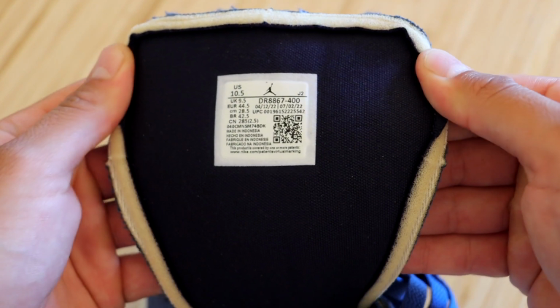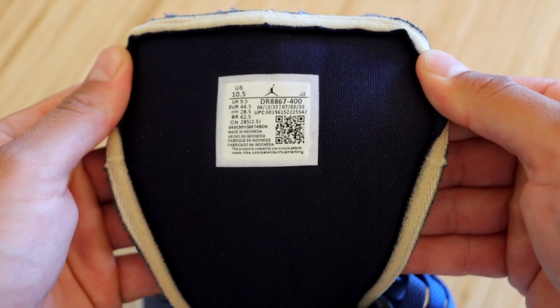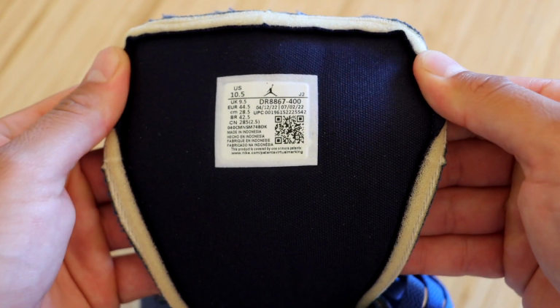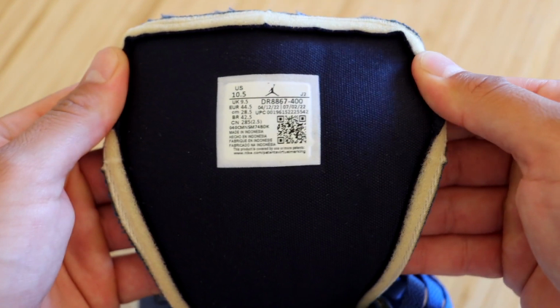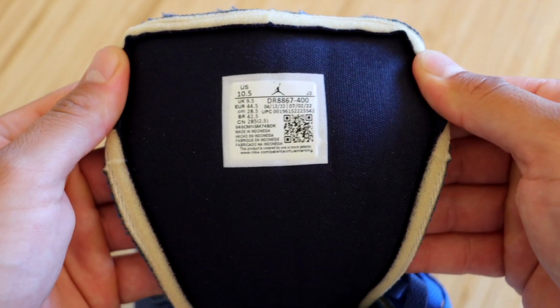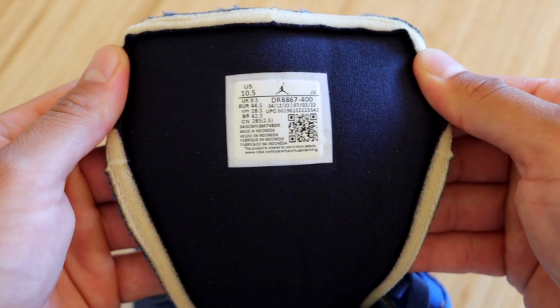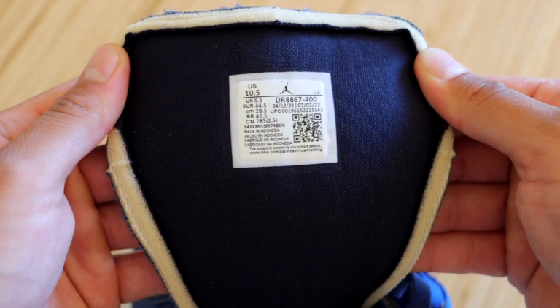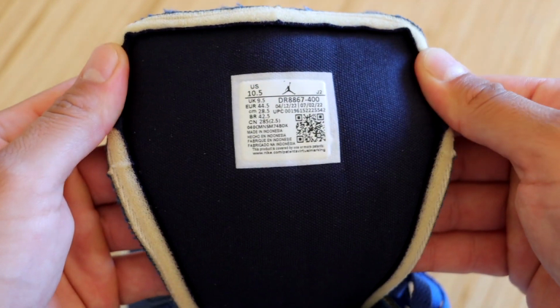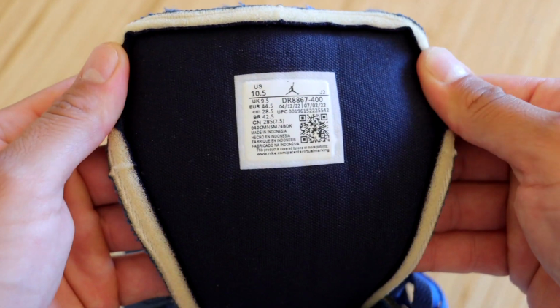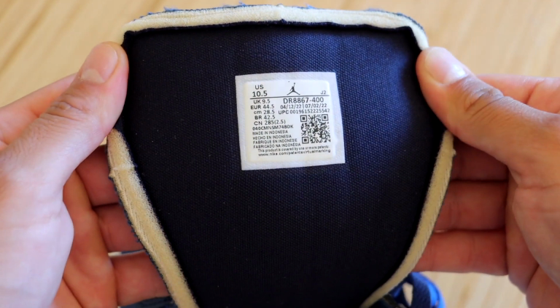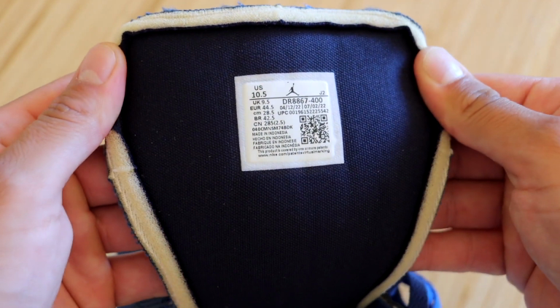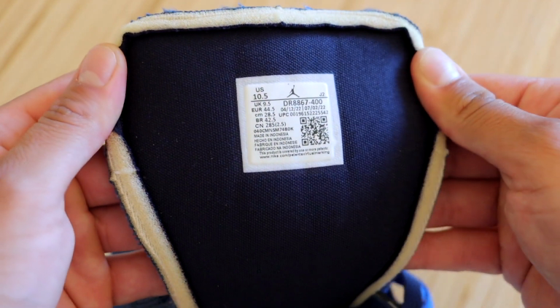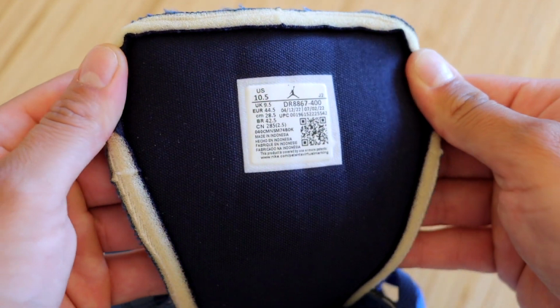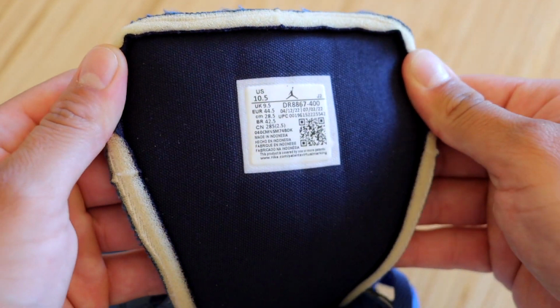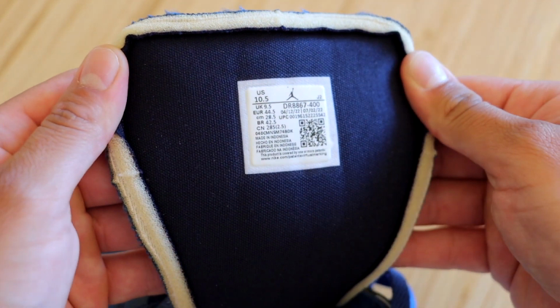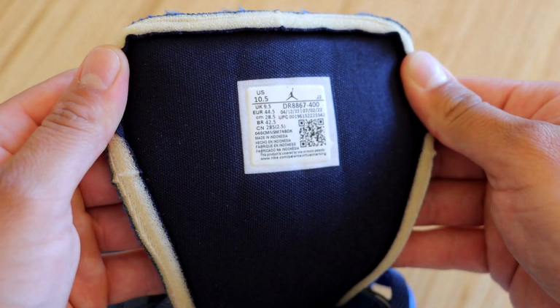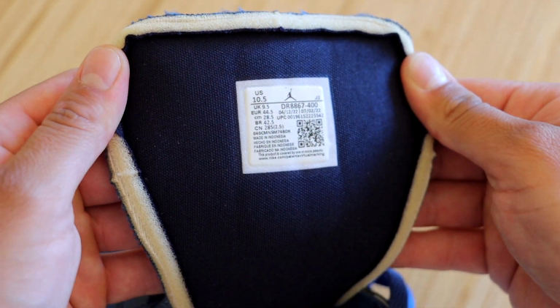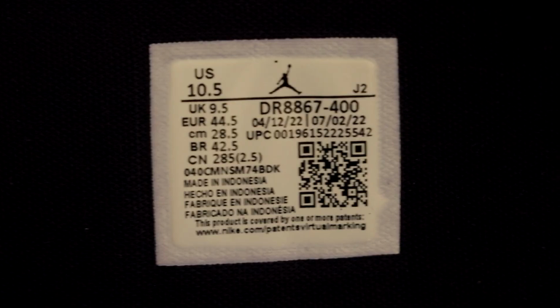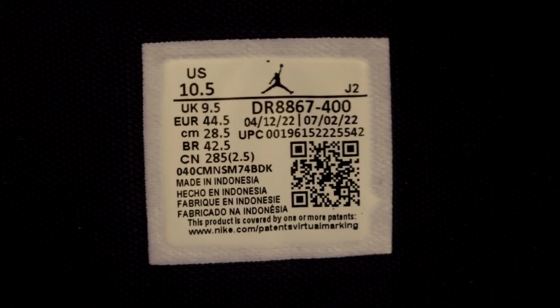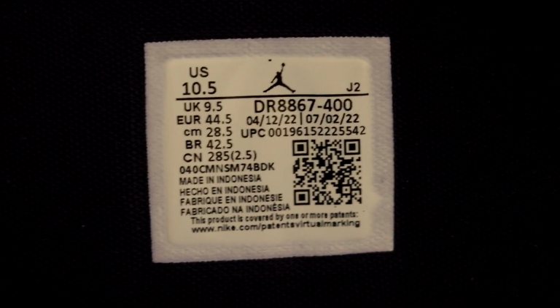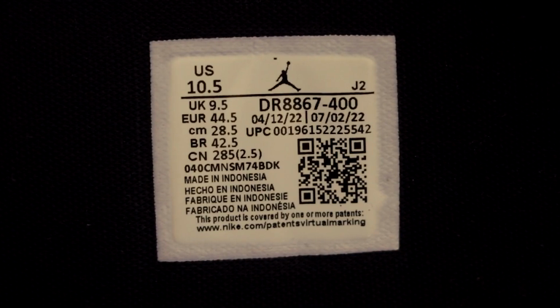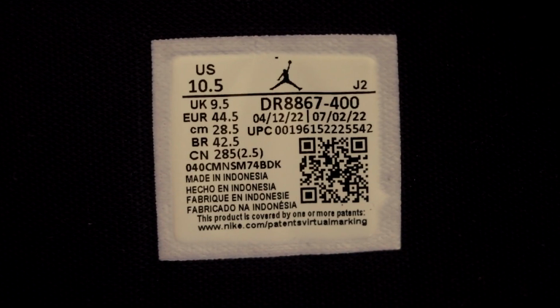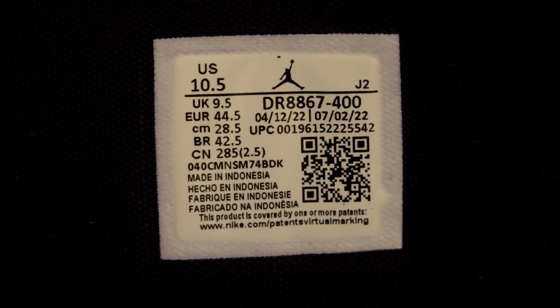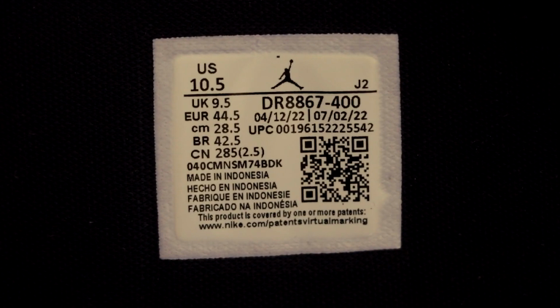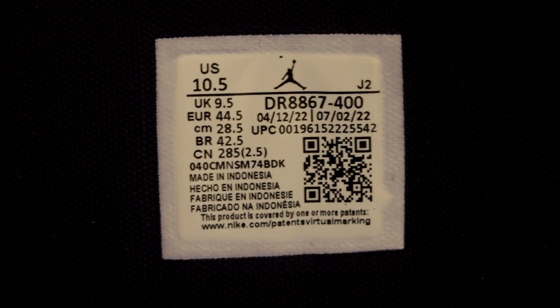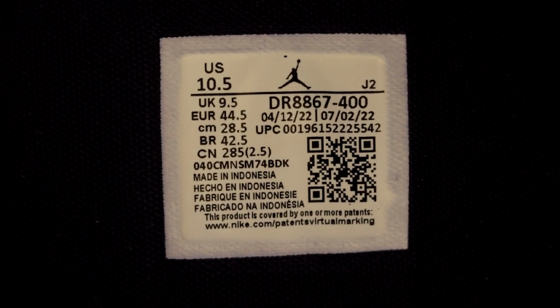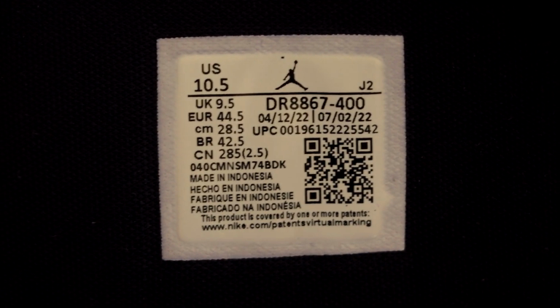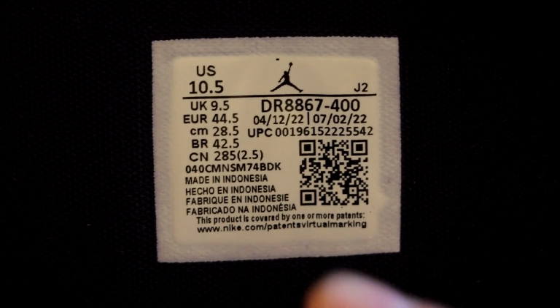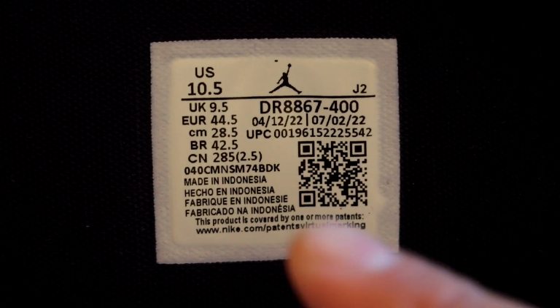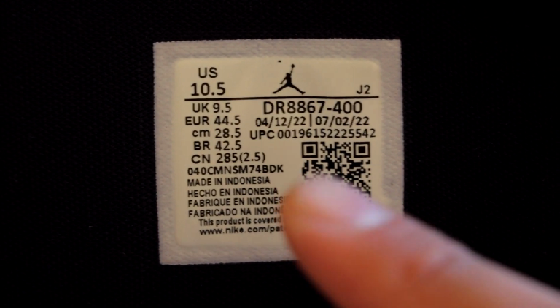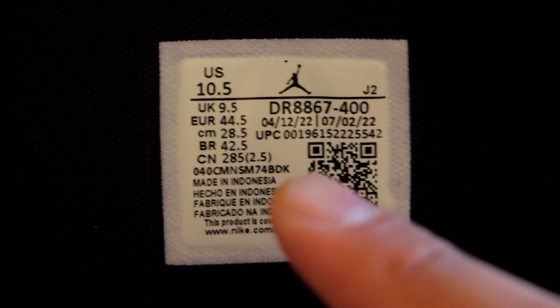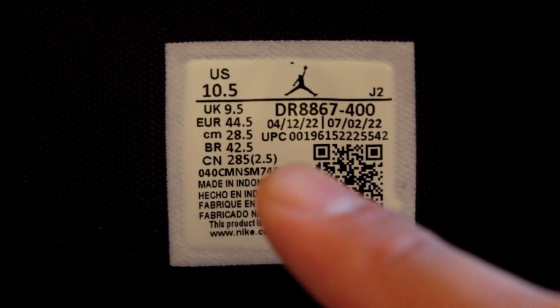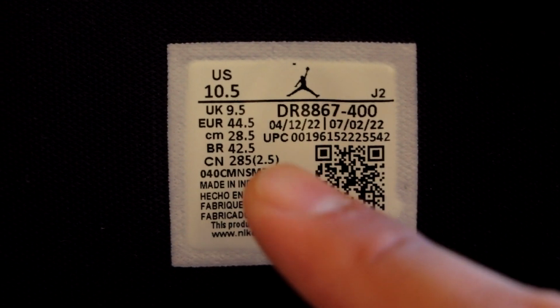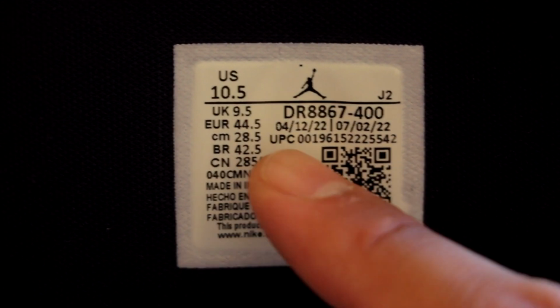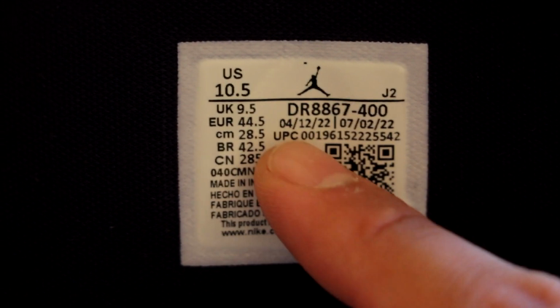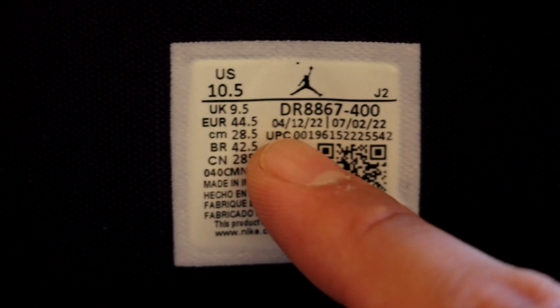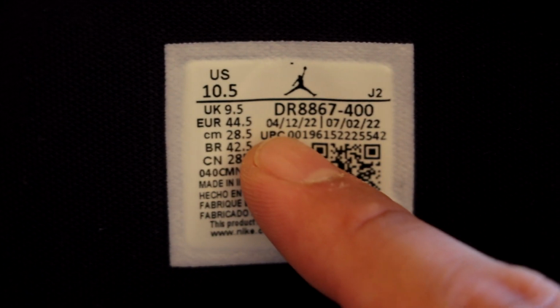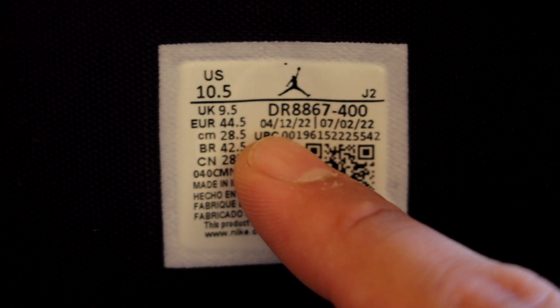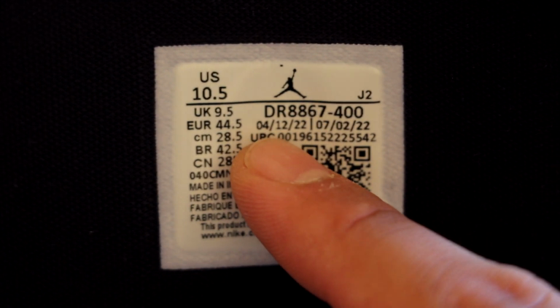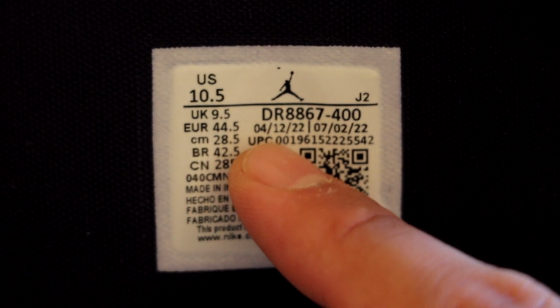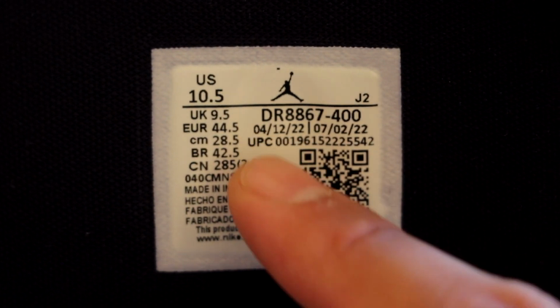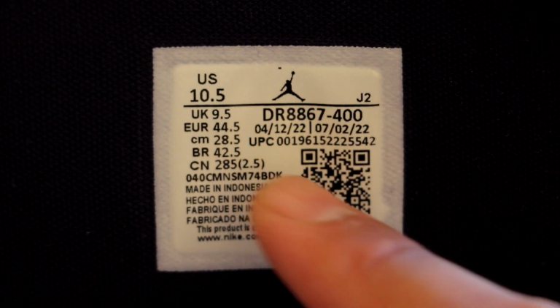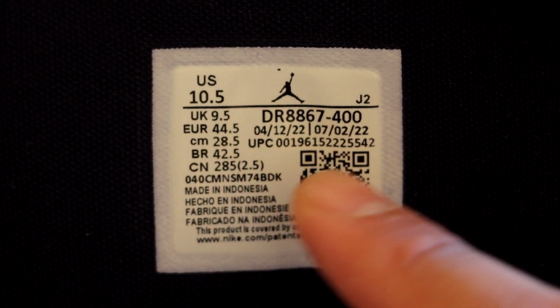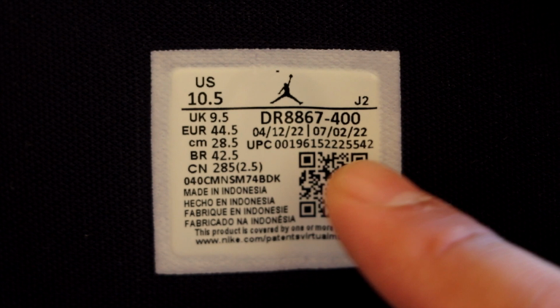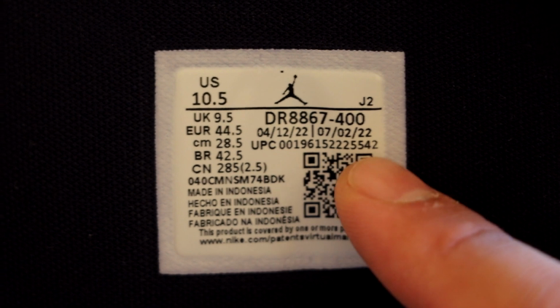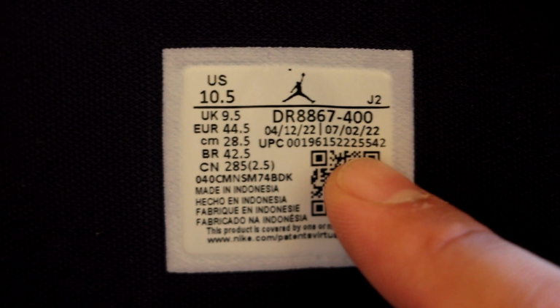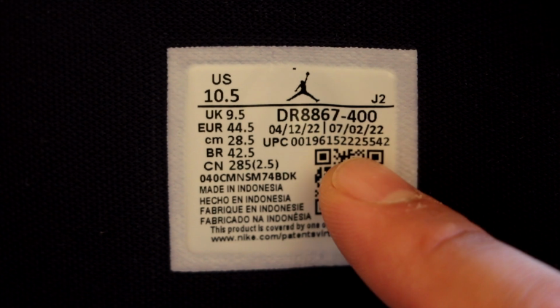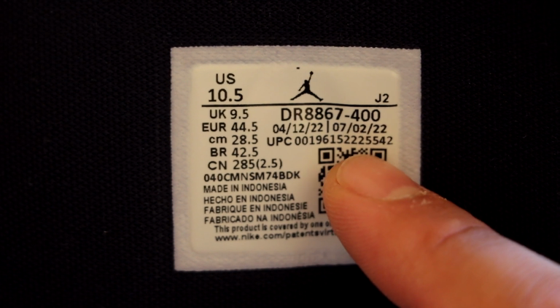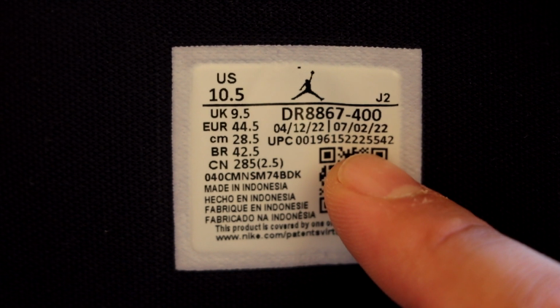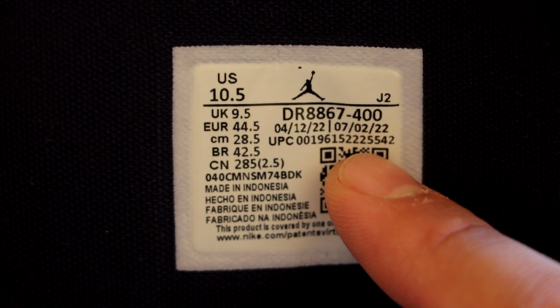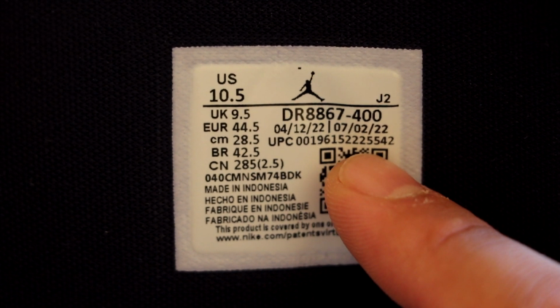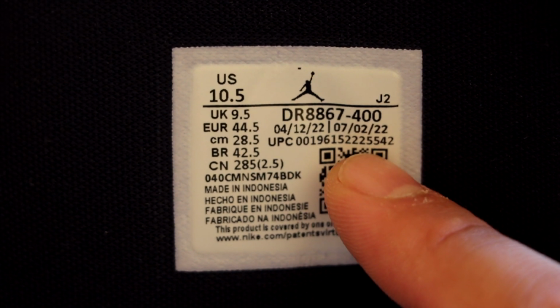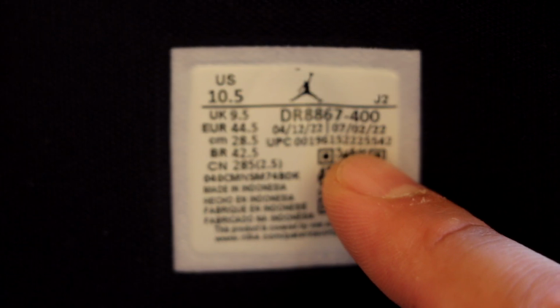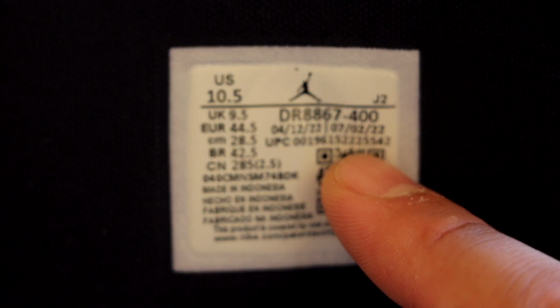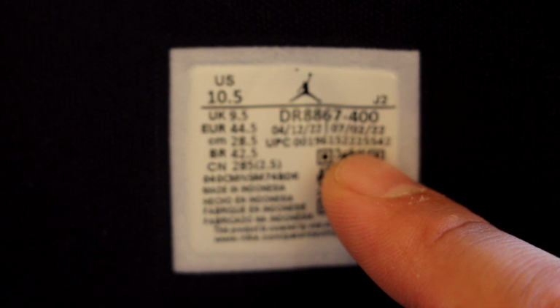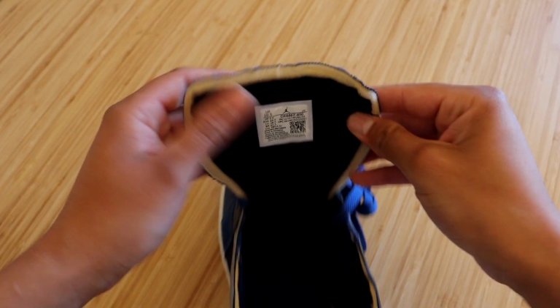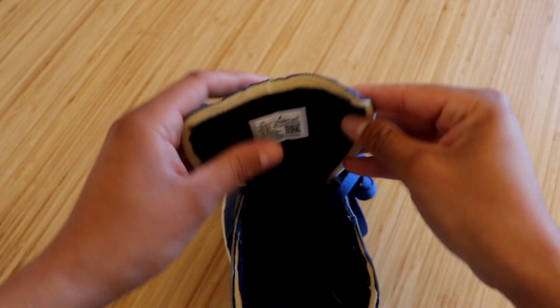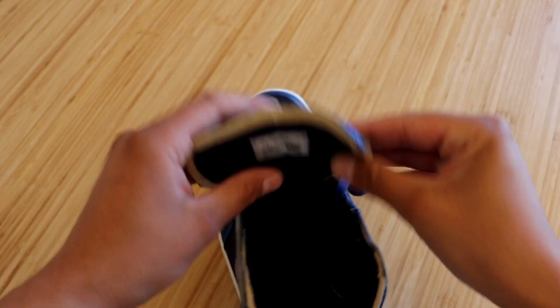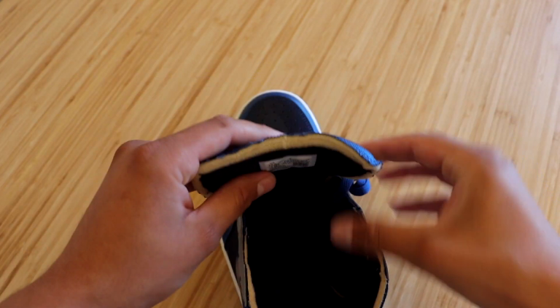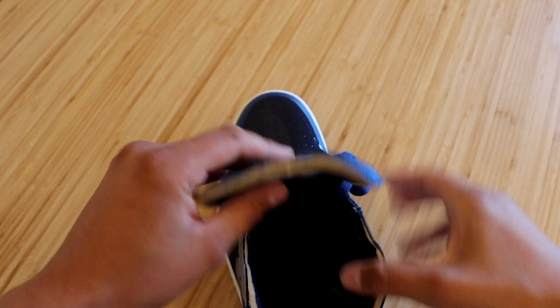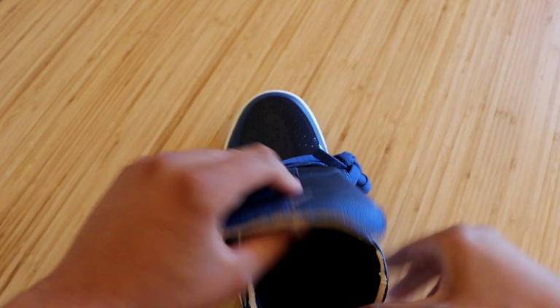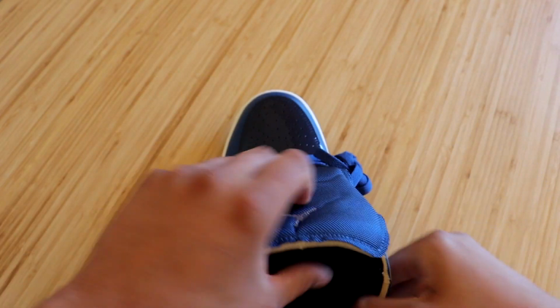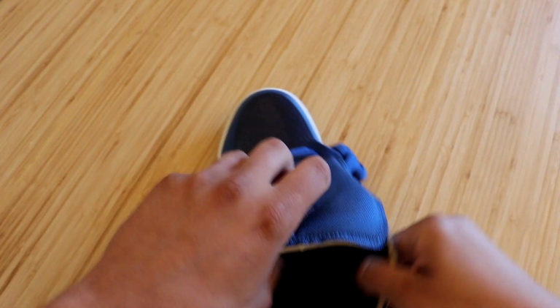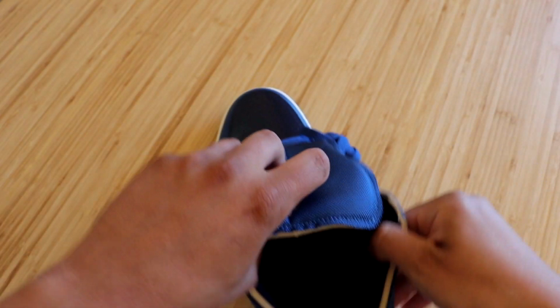The sock liner is in the obsidian color and the insole is blue with a white Jumpman and size sticker. The inside of the tongue is also in the obsidian color. These sneakers were manufactured from April 12th through July 2nd.